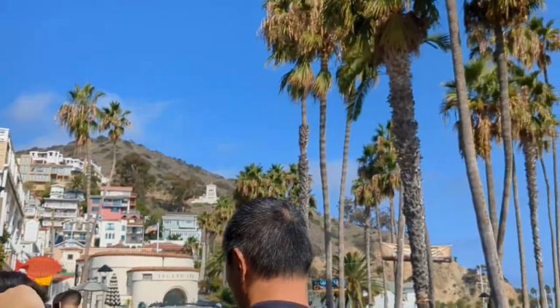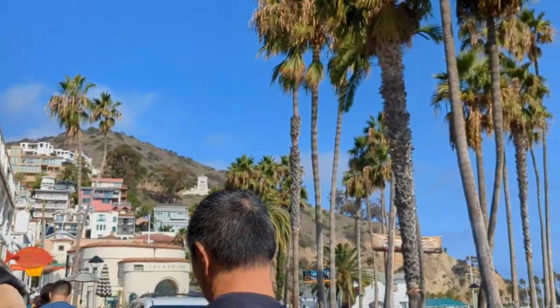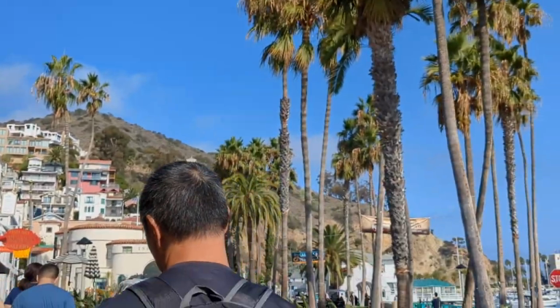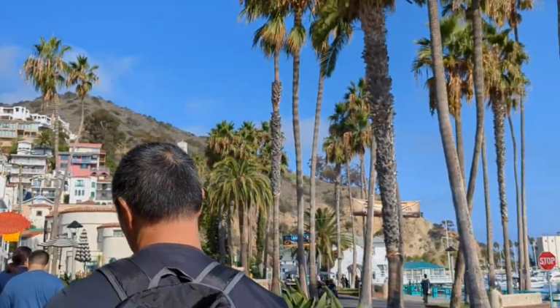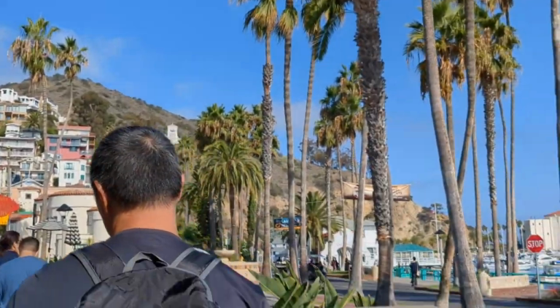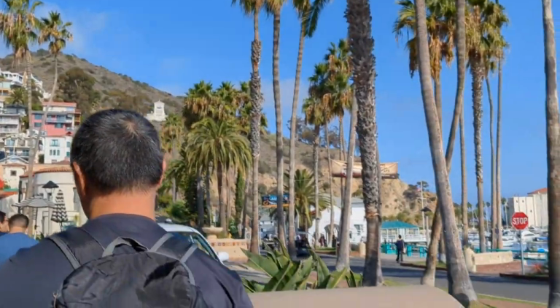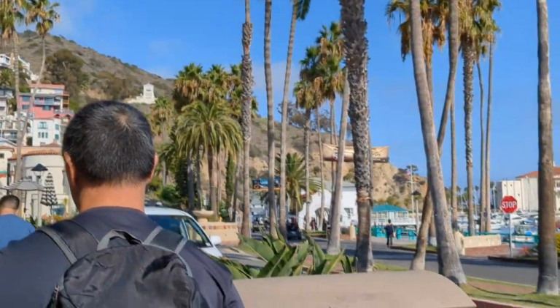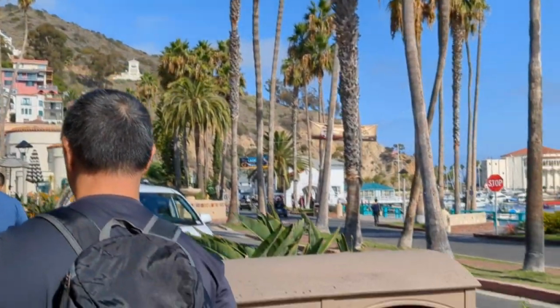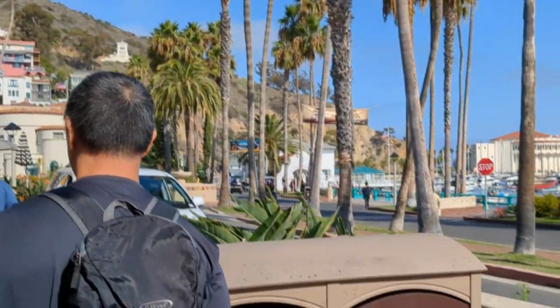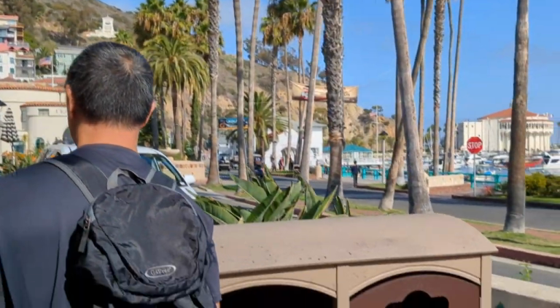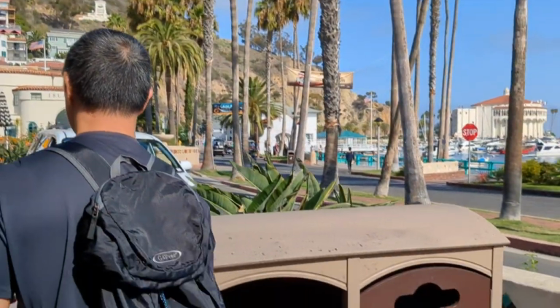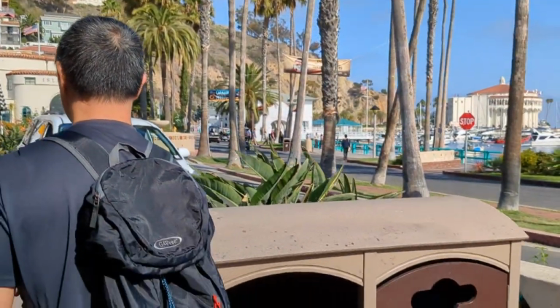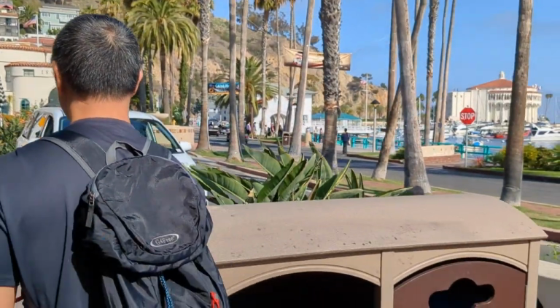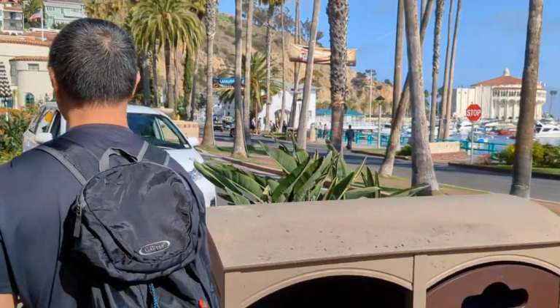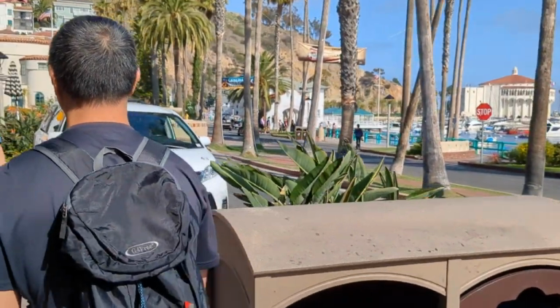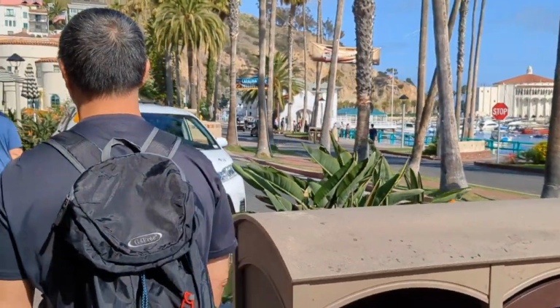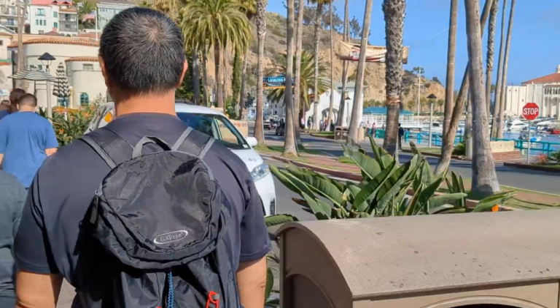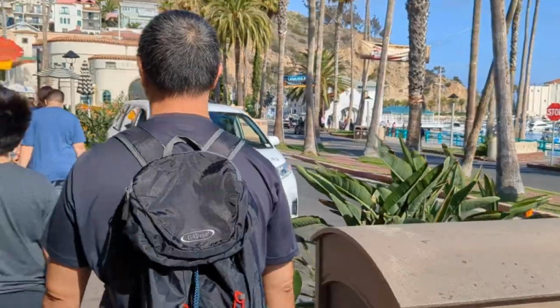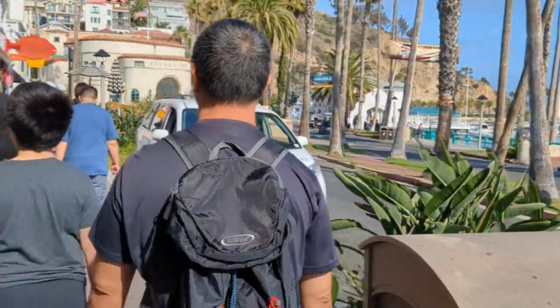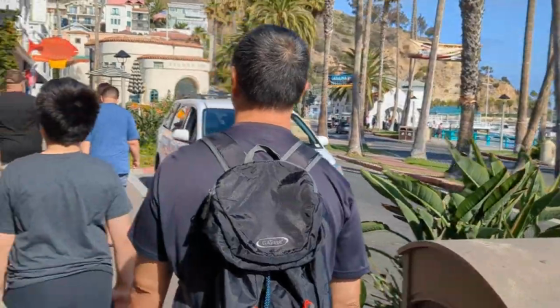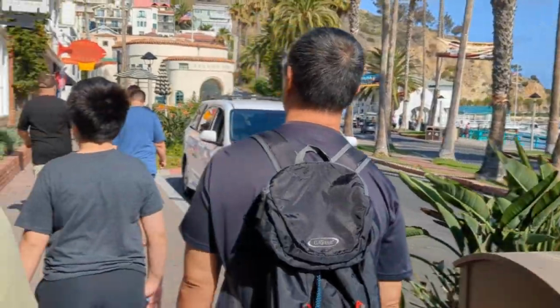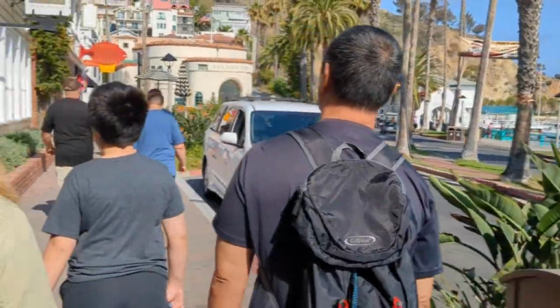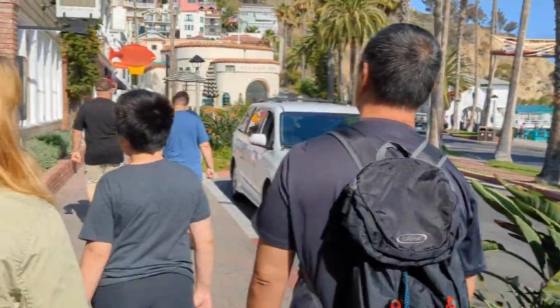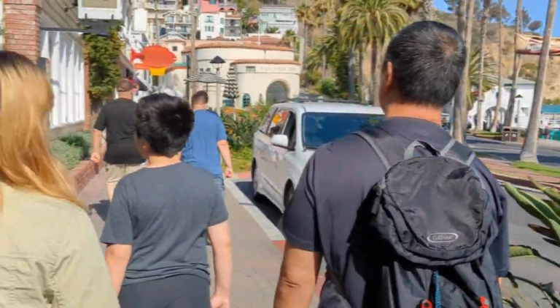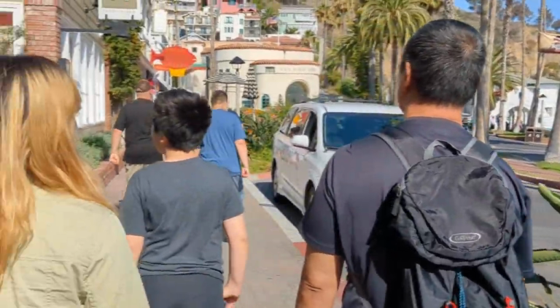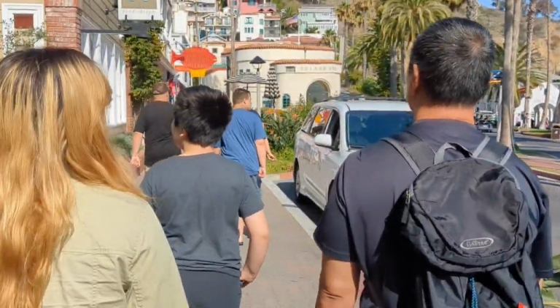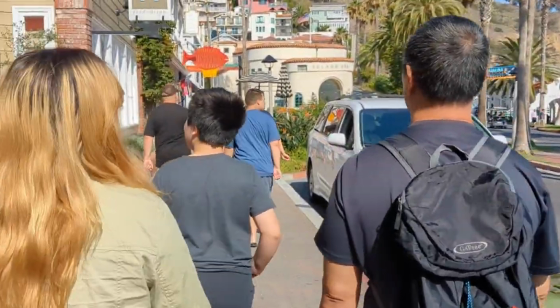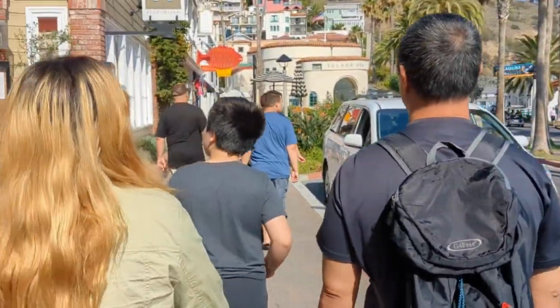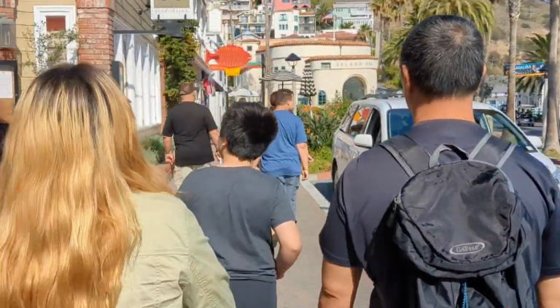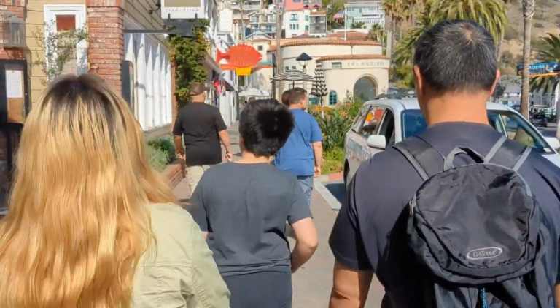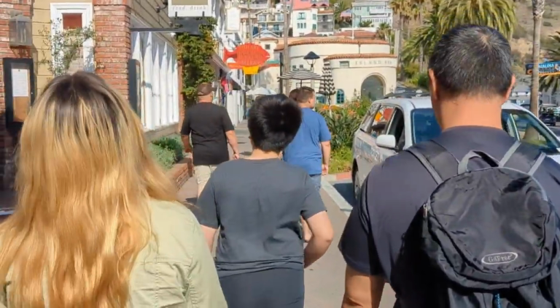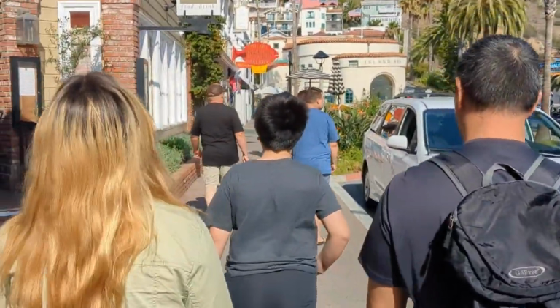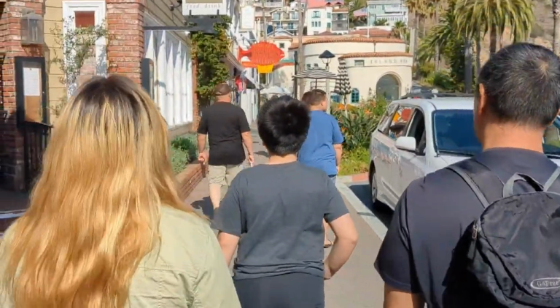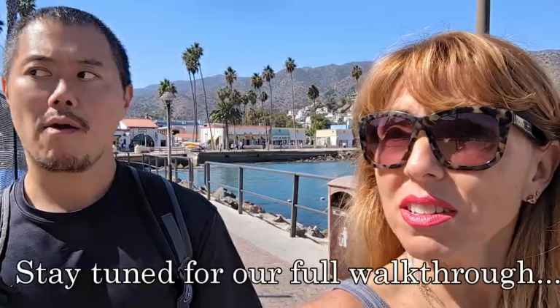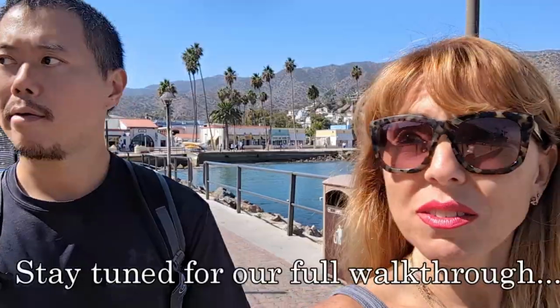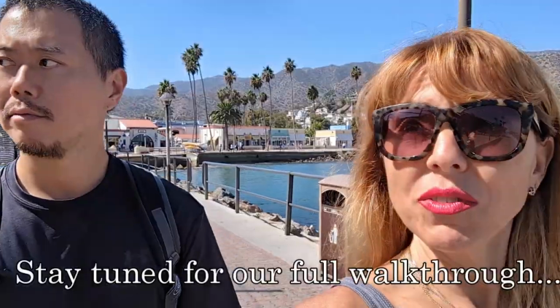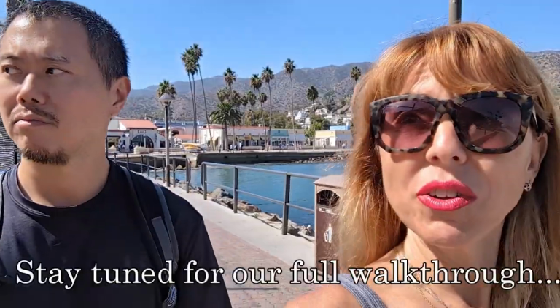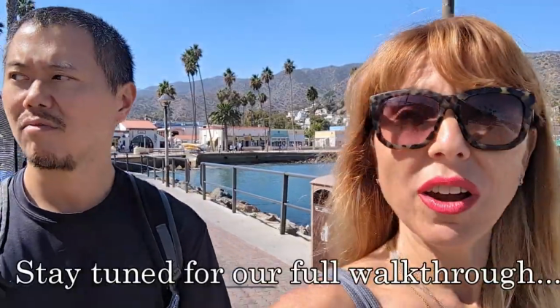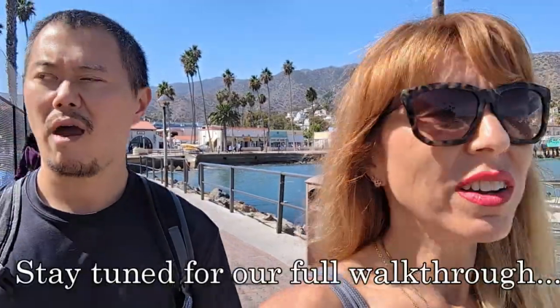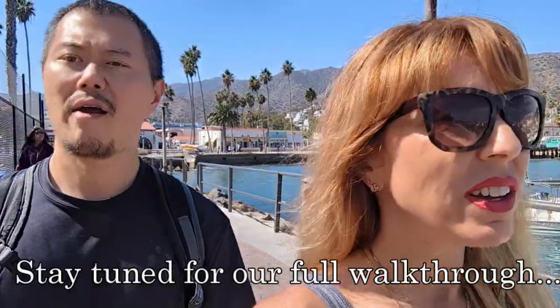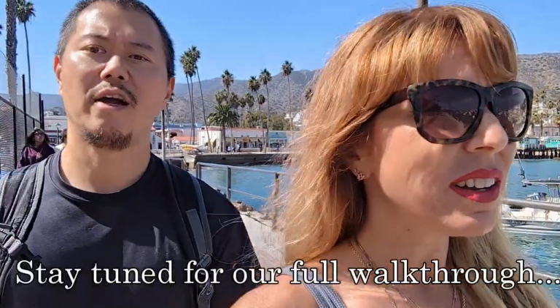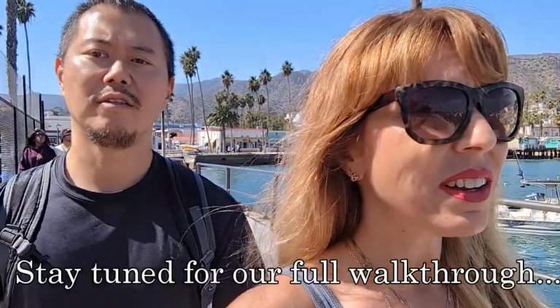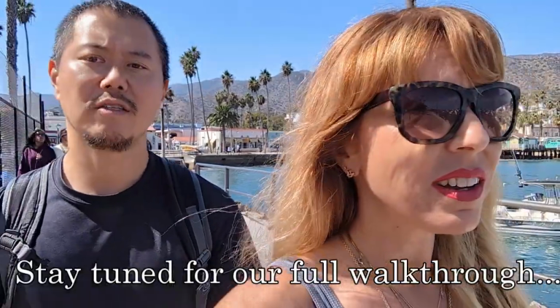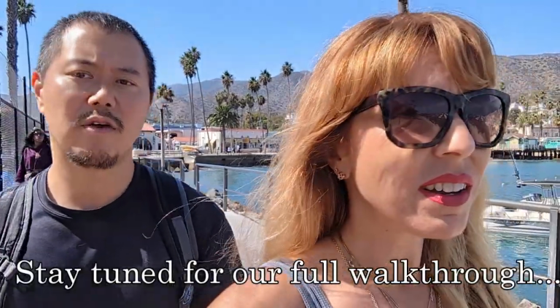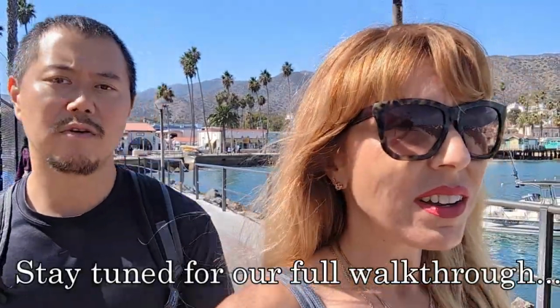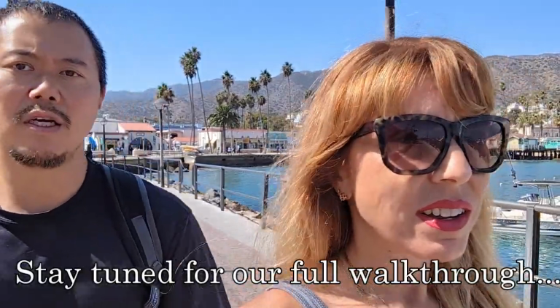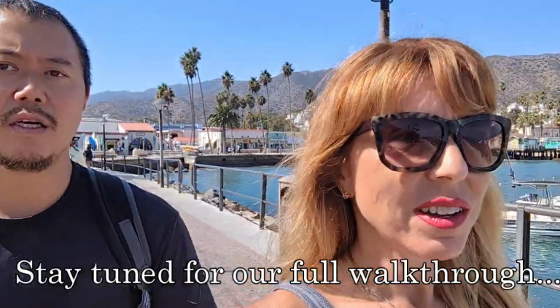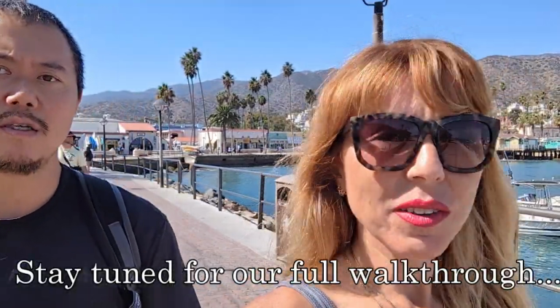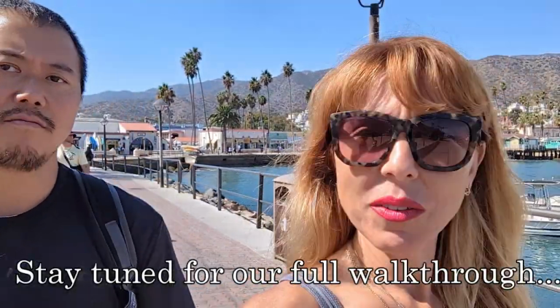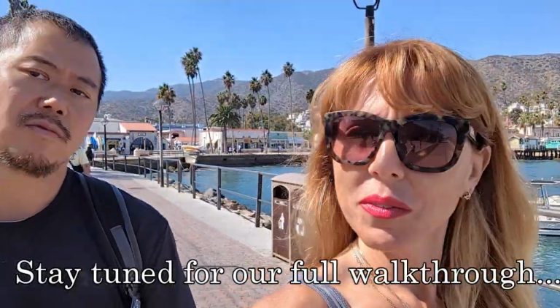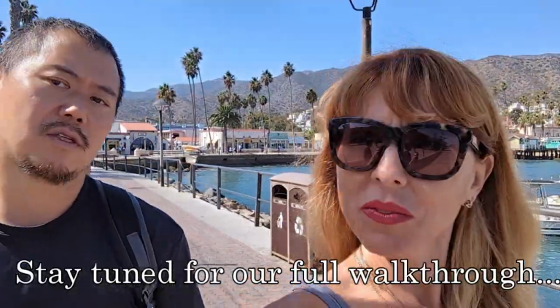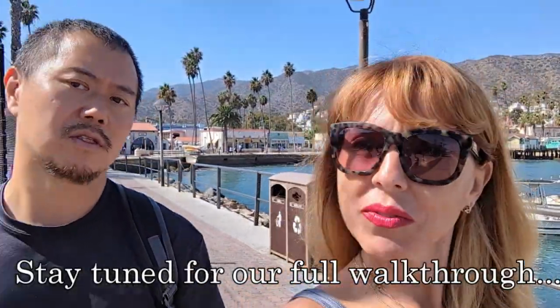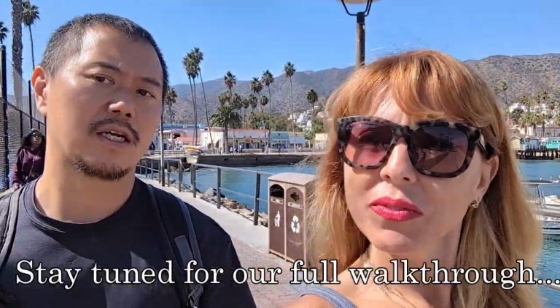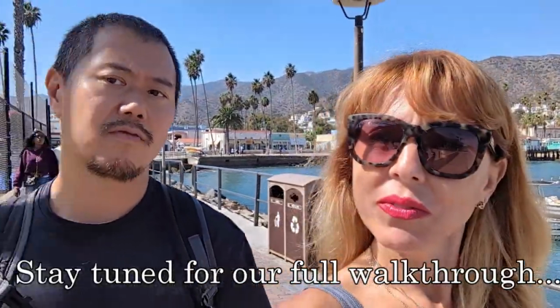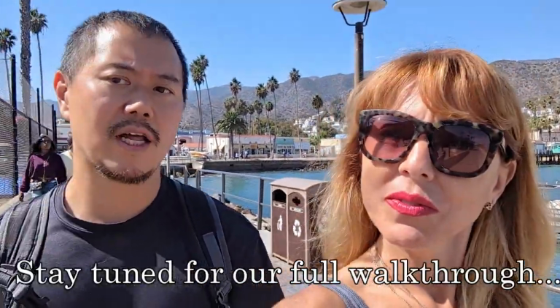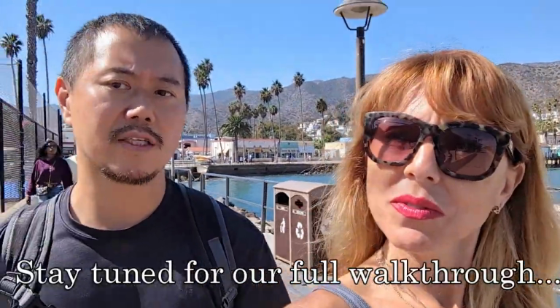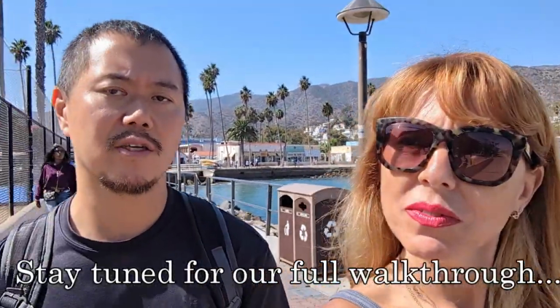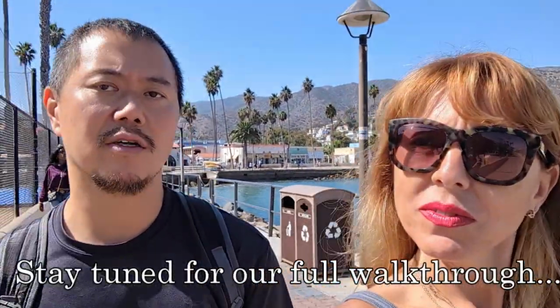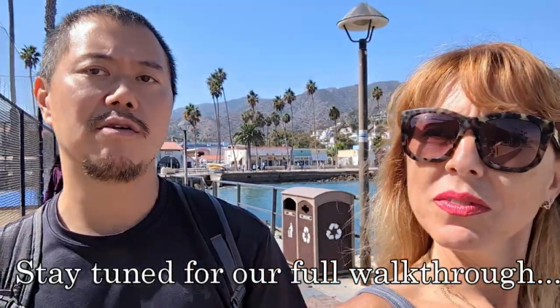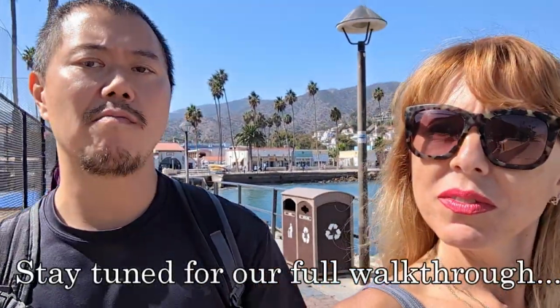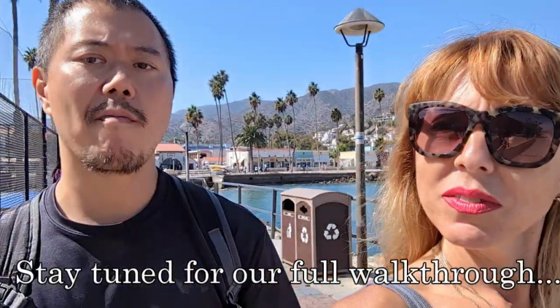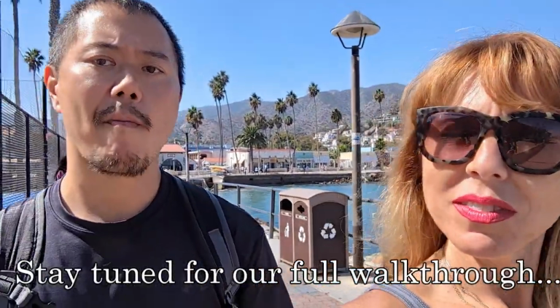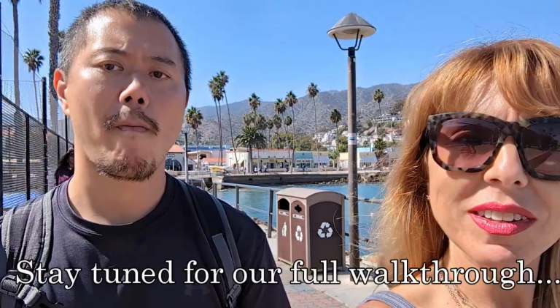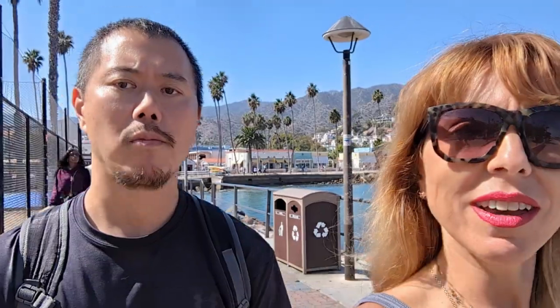Decent amount of people, but not crowded at all, I would say. No, it doesn't feel crowded. It's very kind of relaxing down here. Yeah.